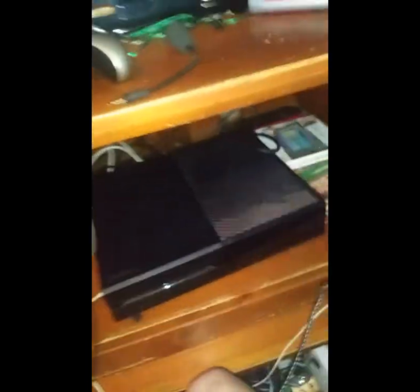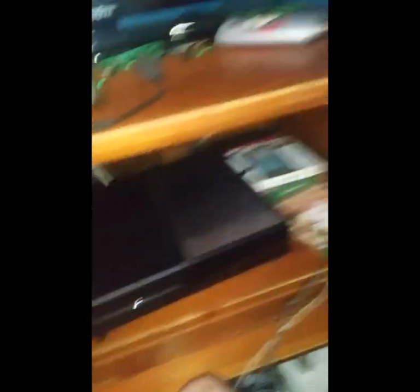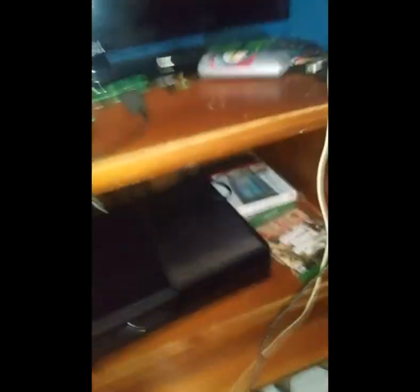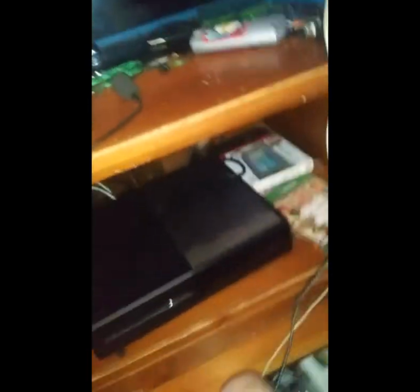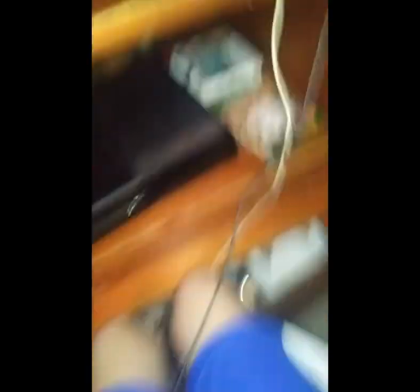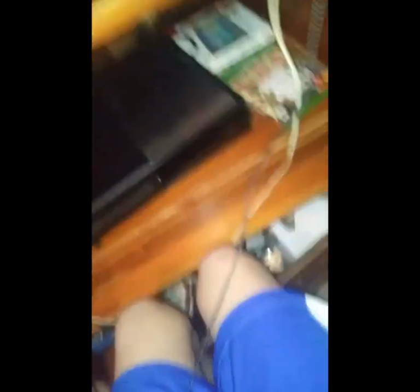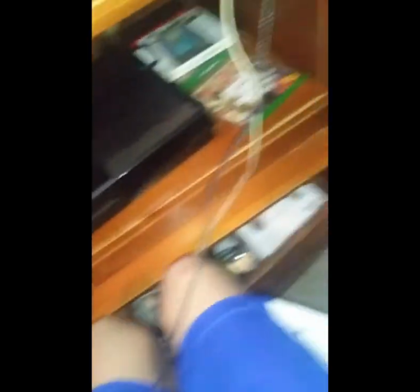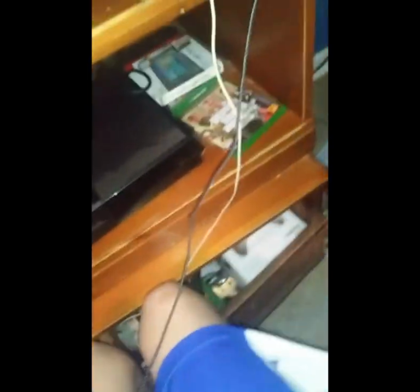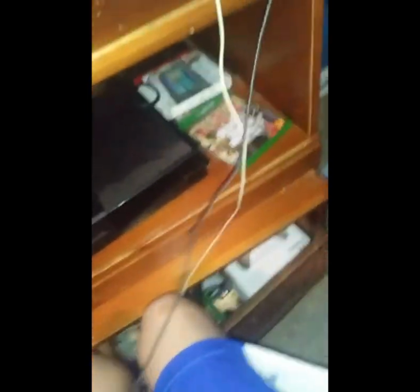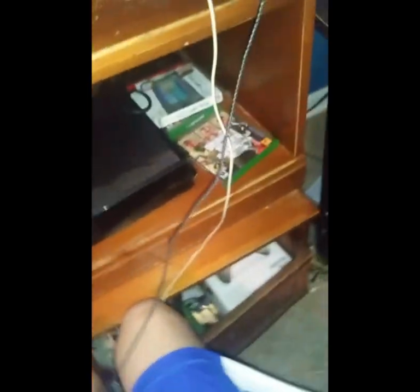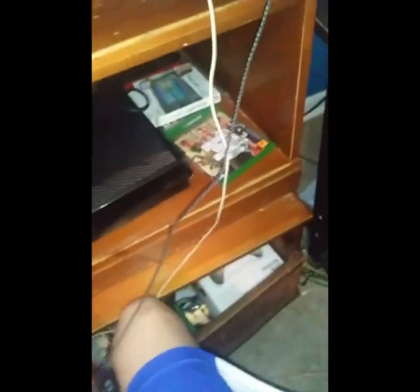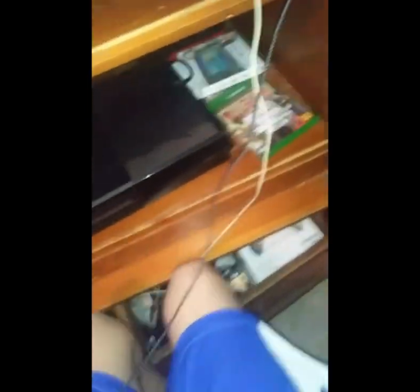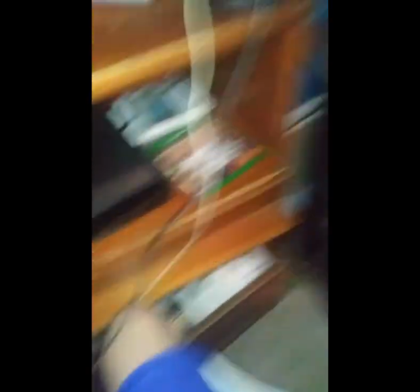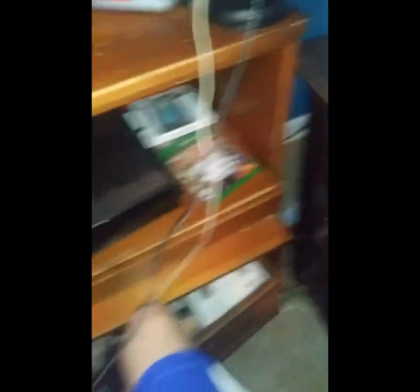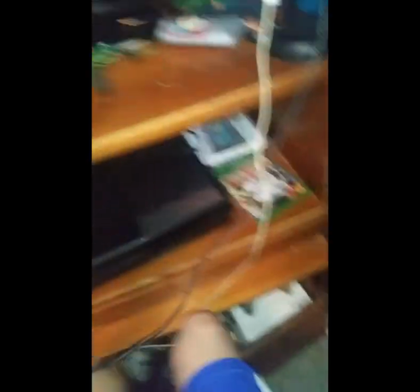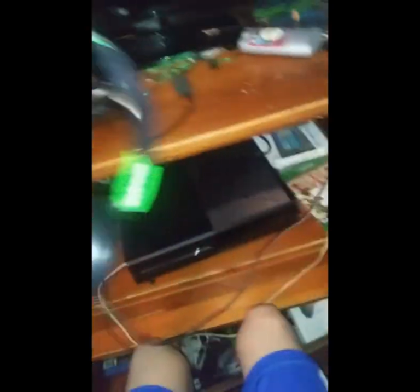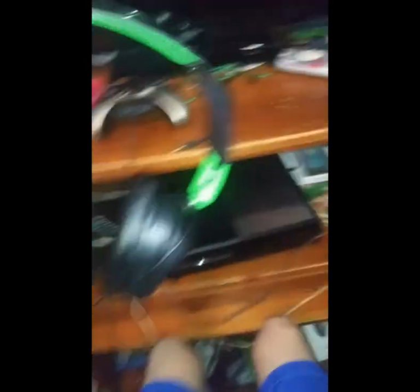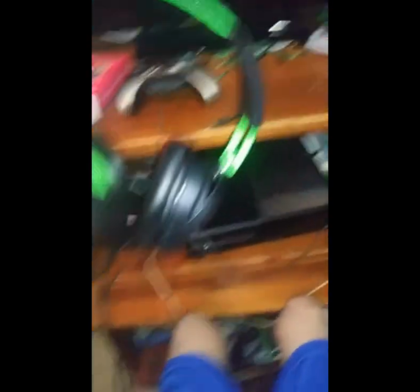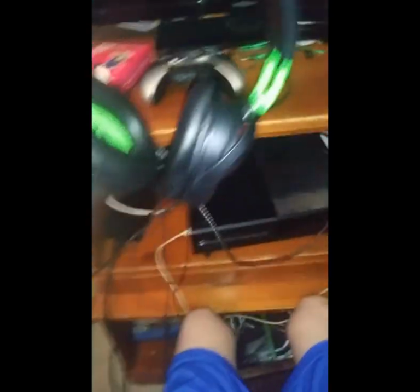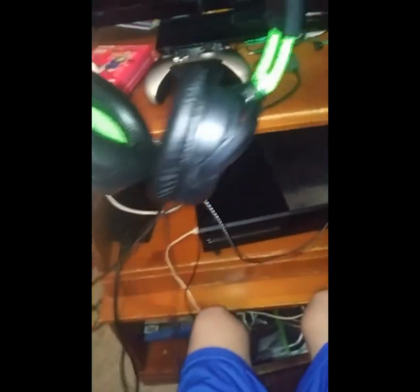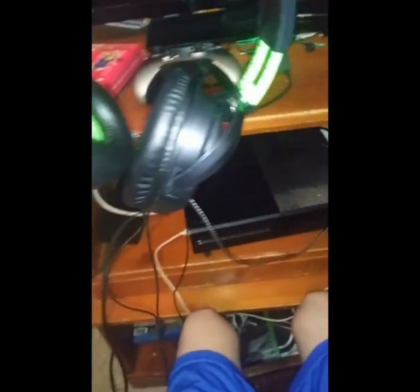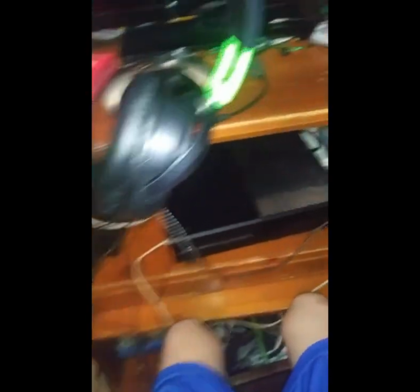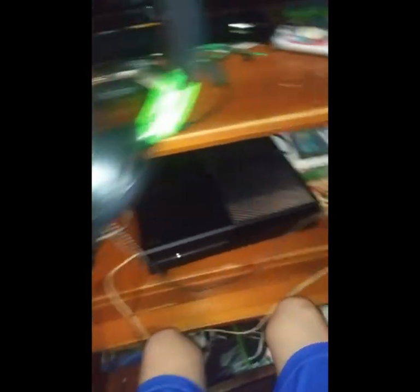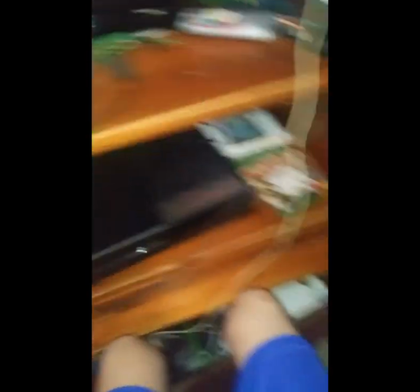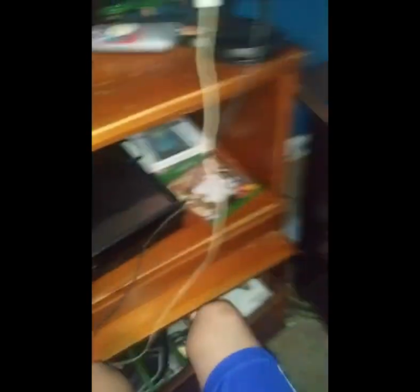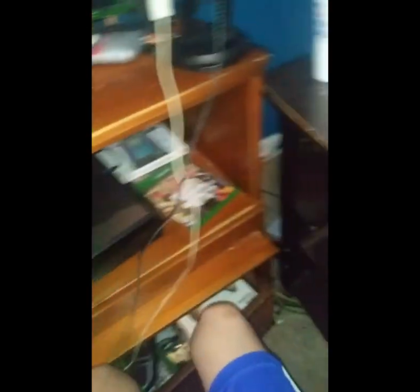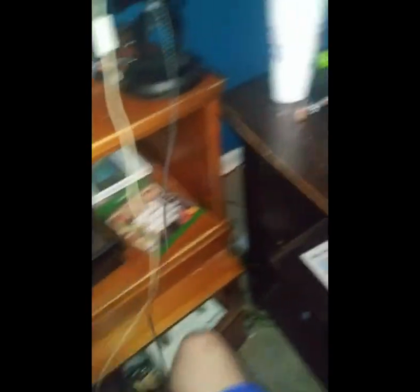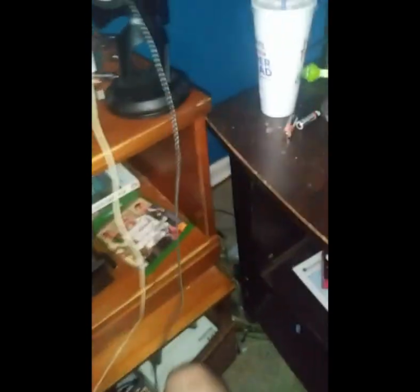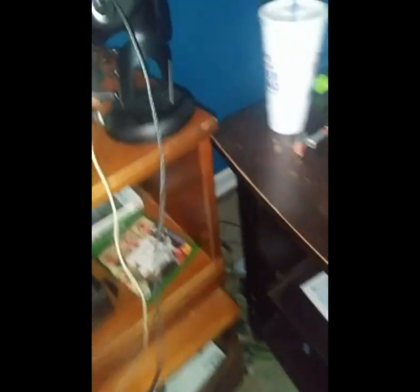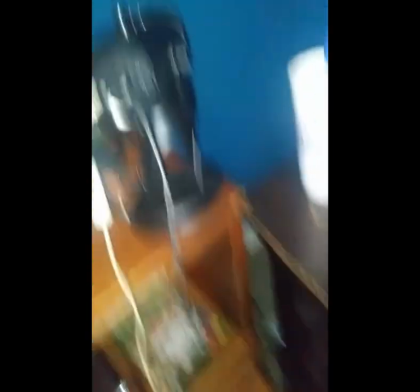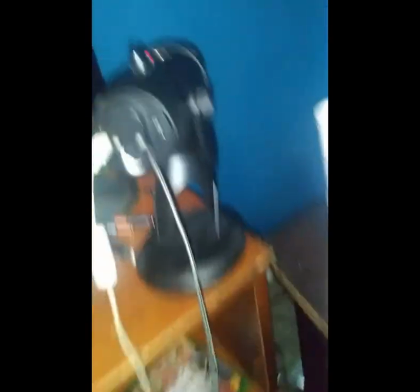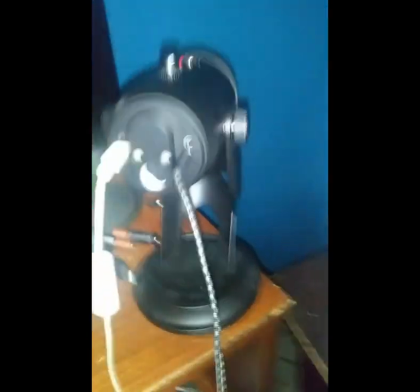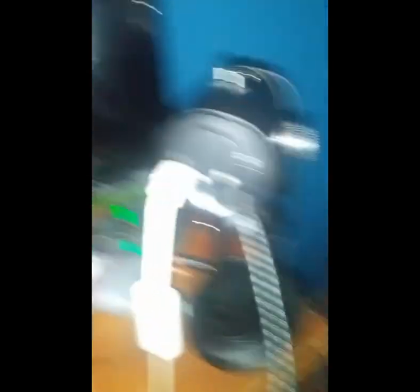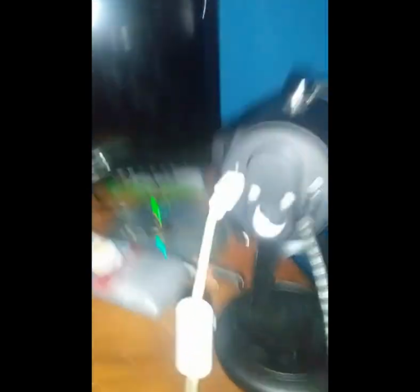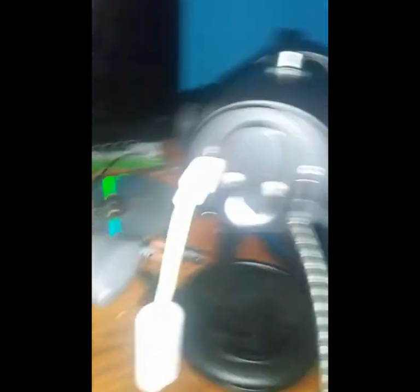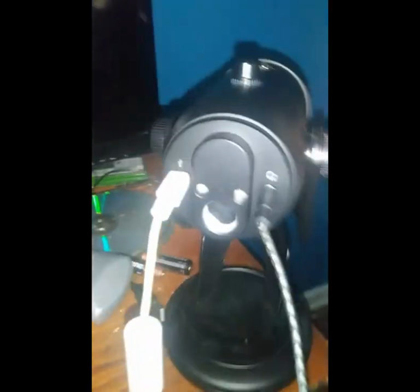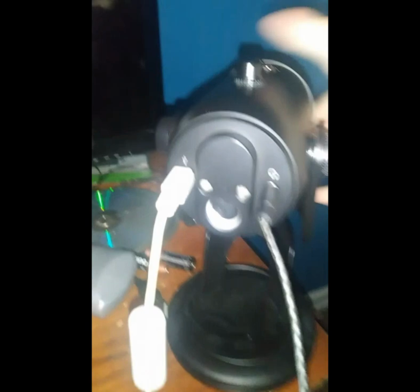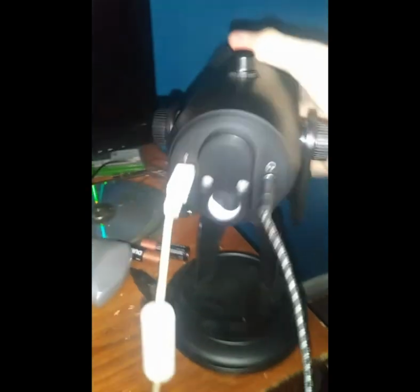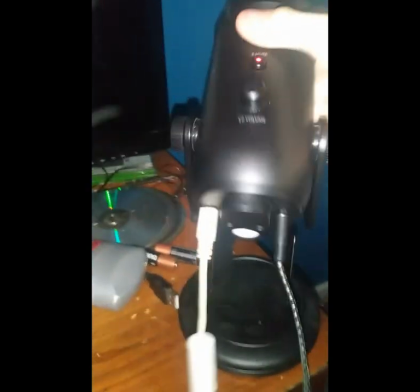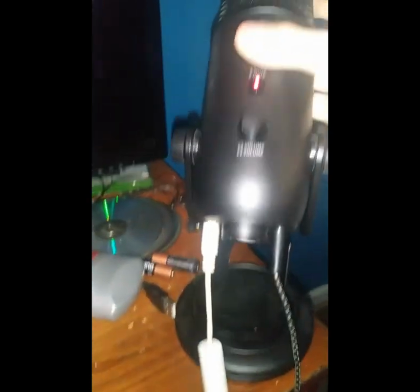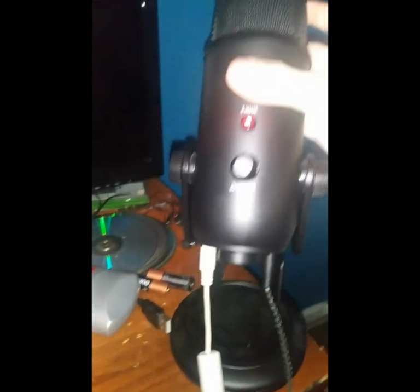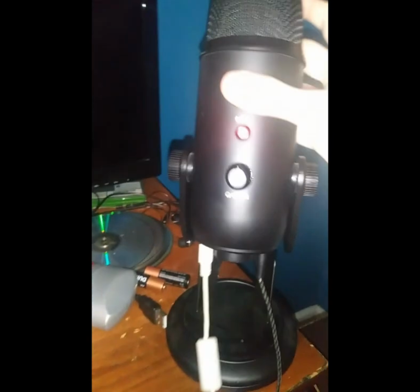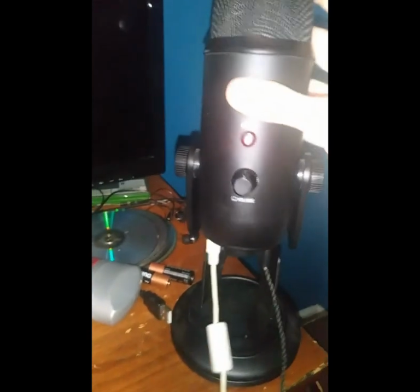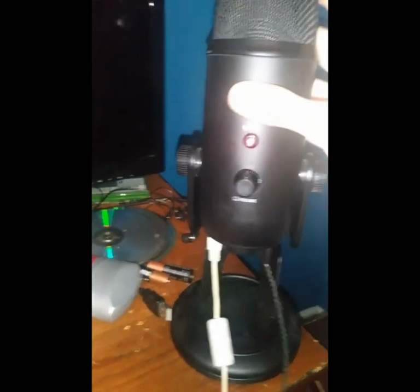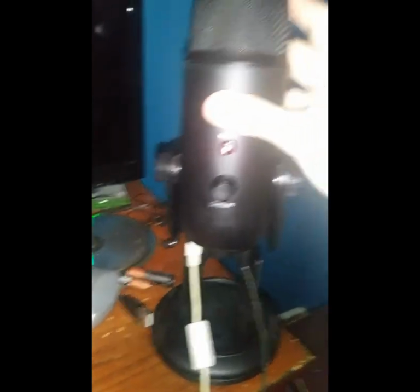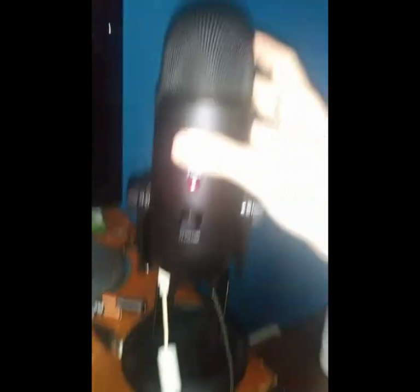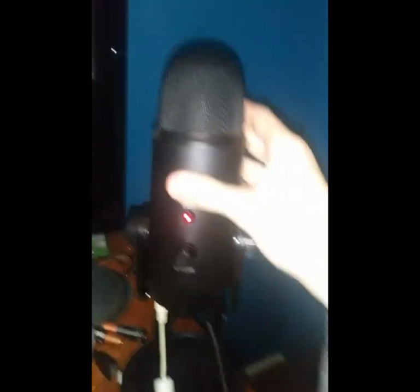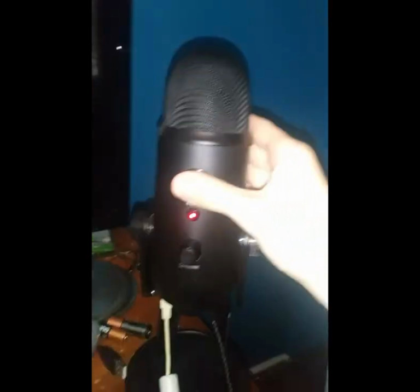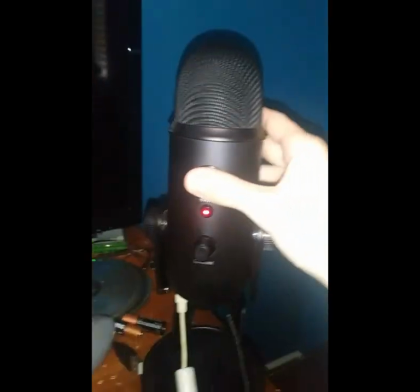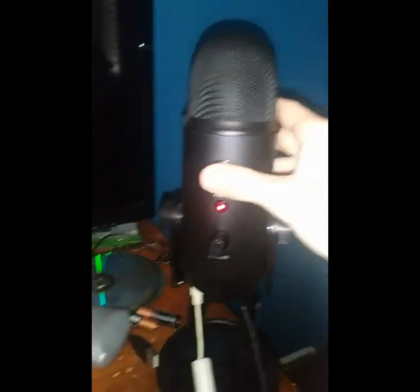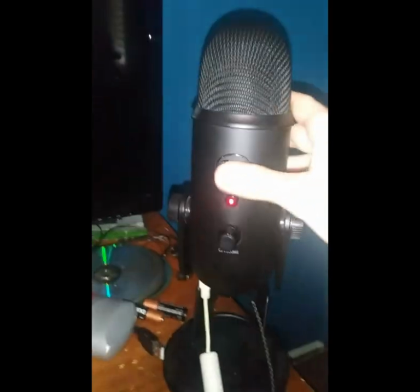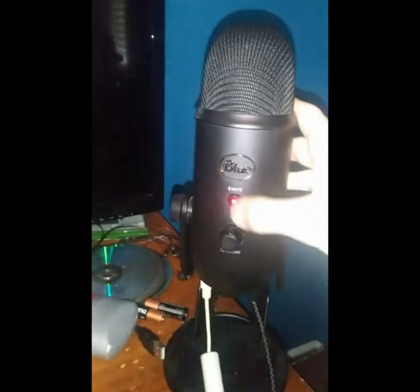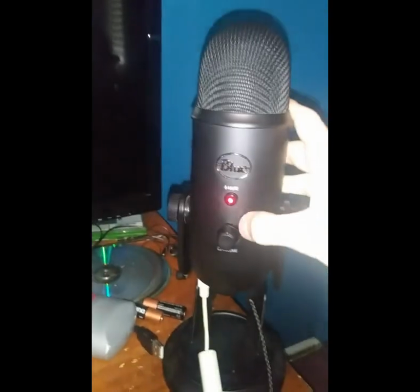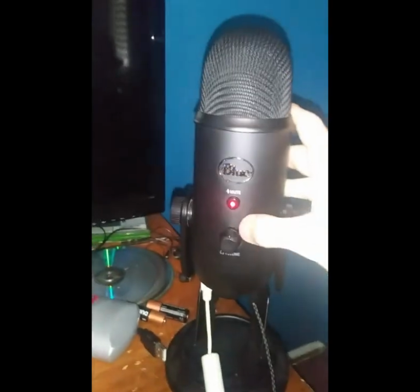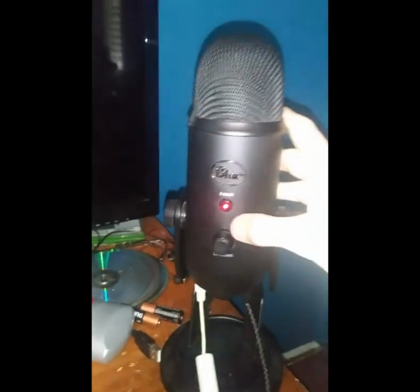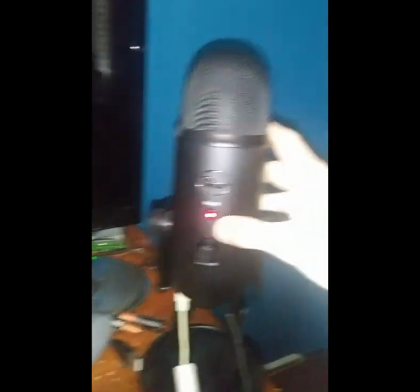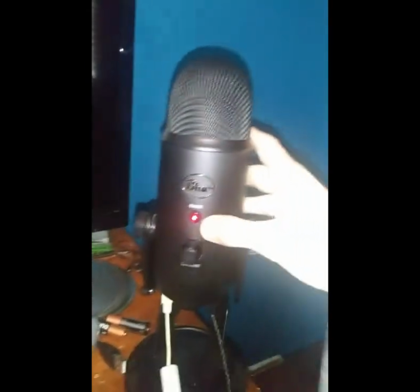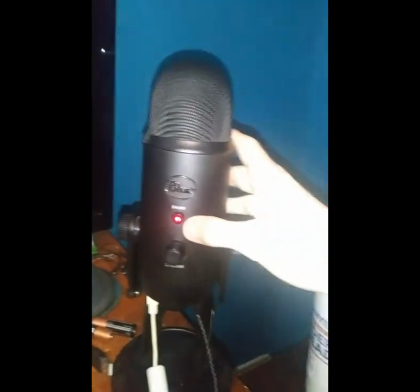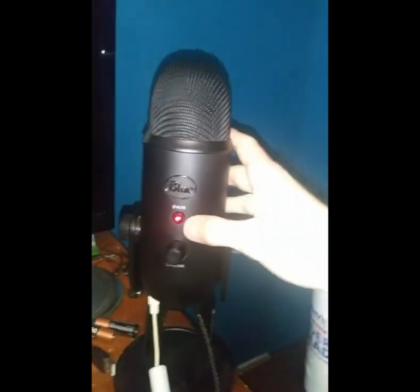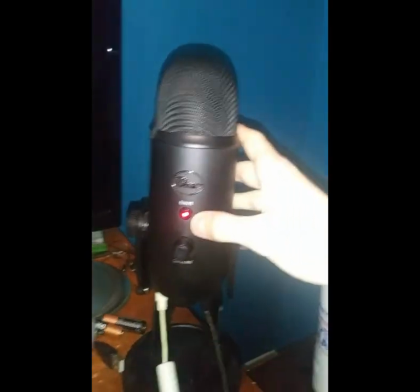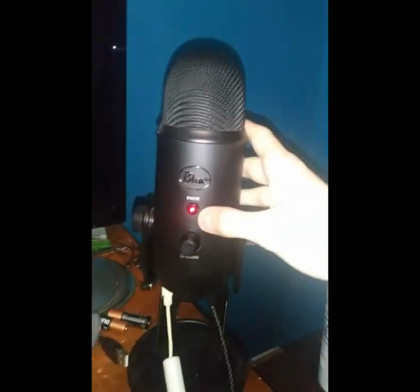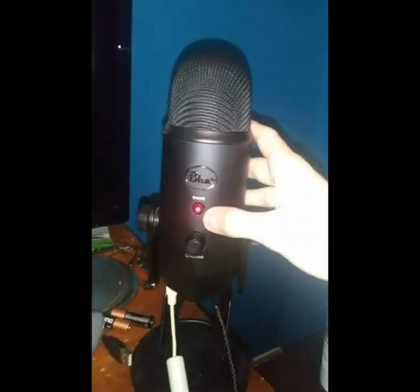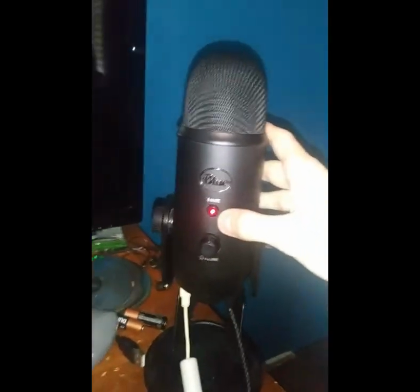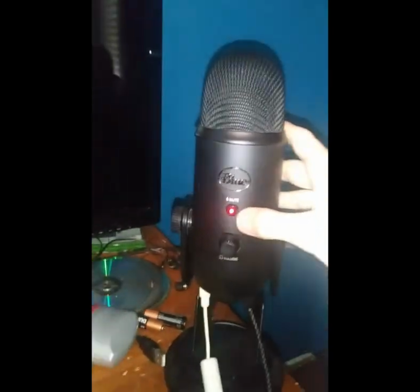You just put these on your head, put this up, make sure it's unmuted. And yeah, you're good to go.